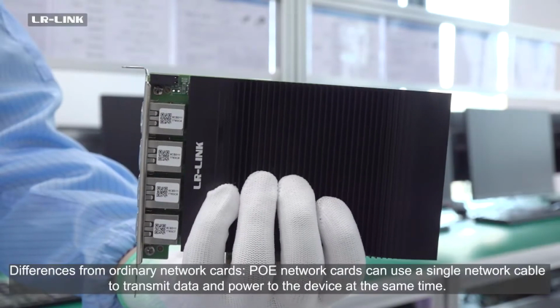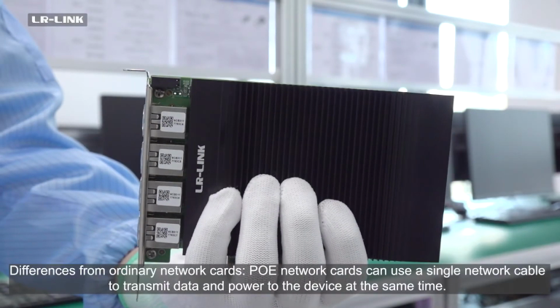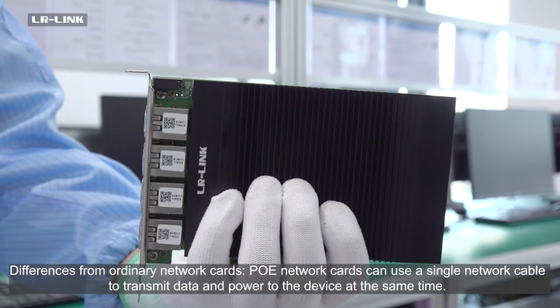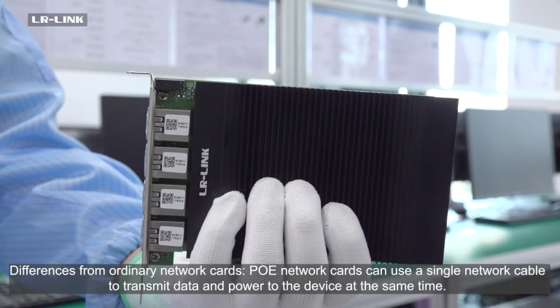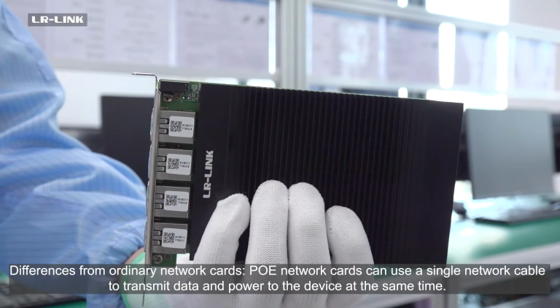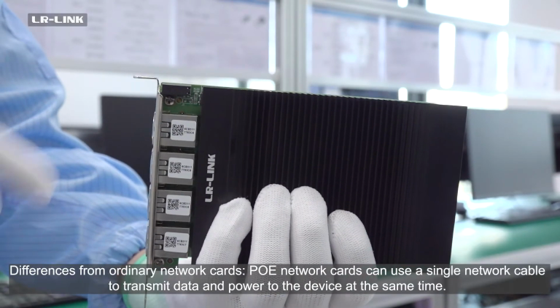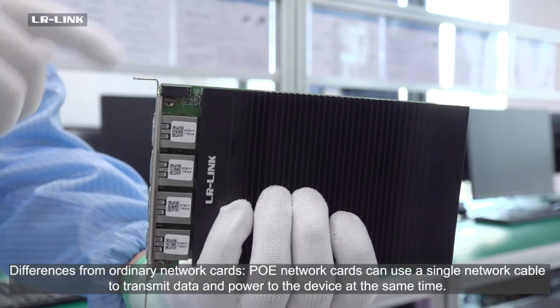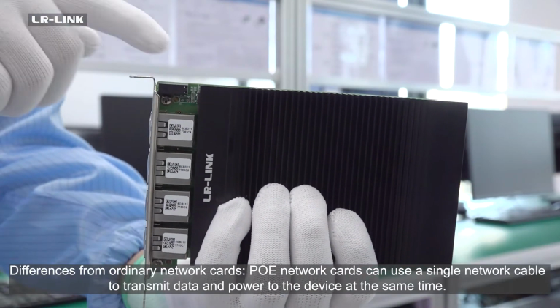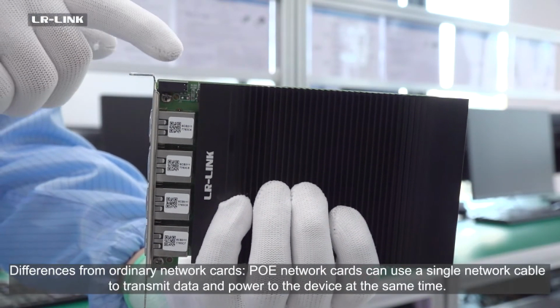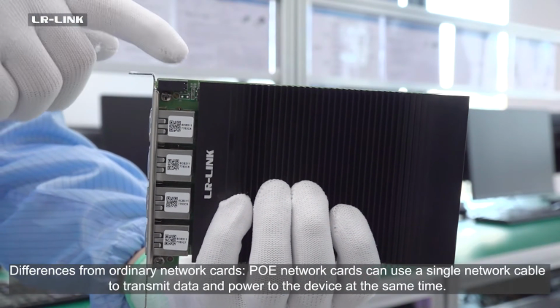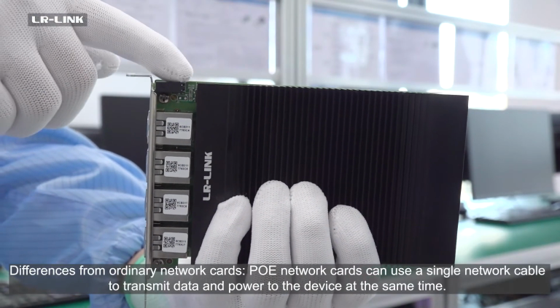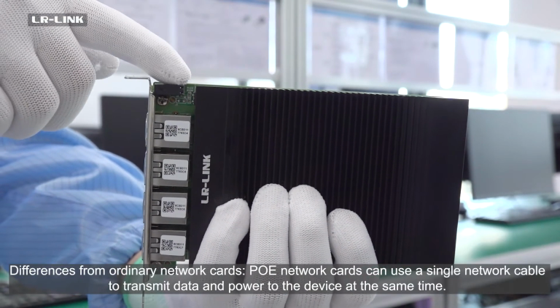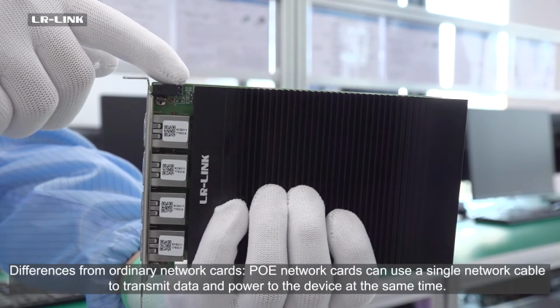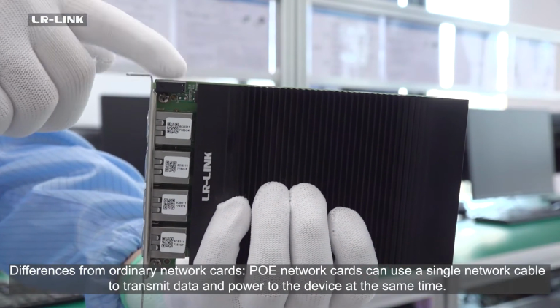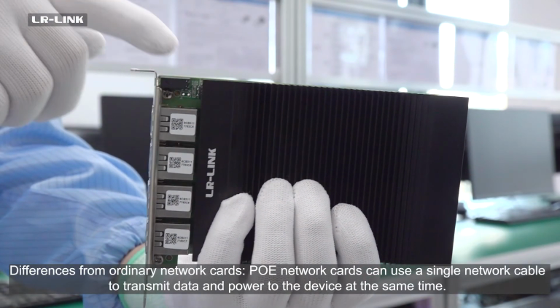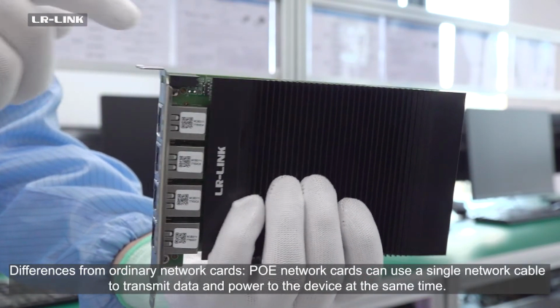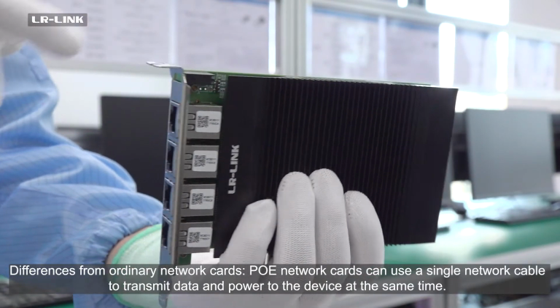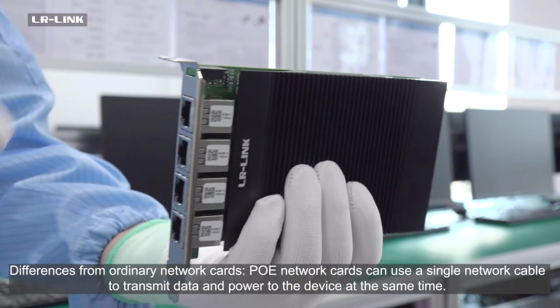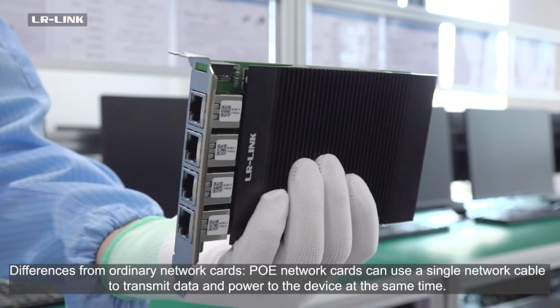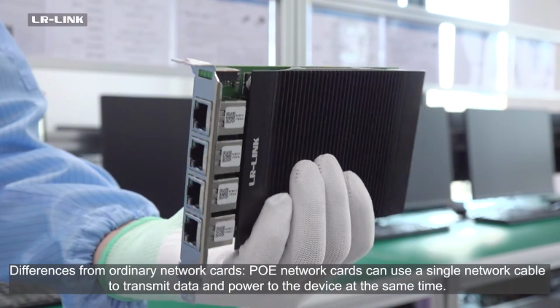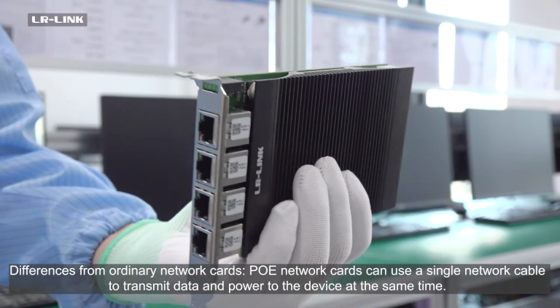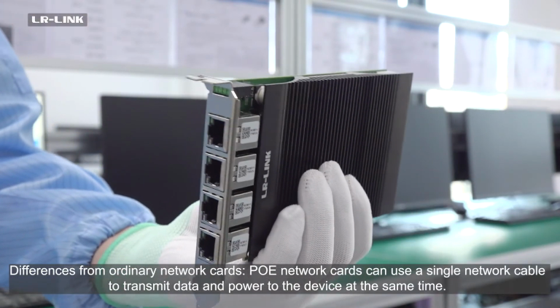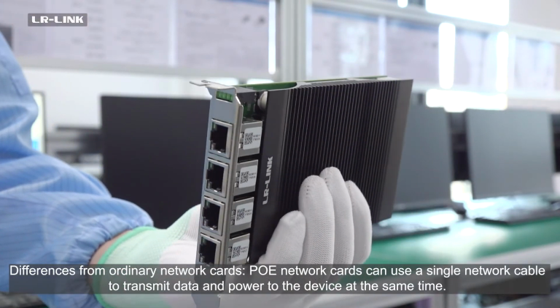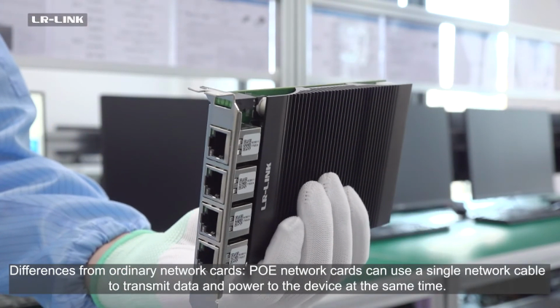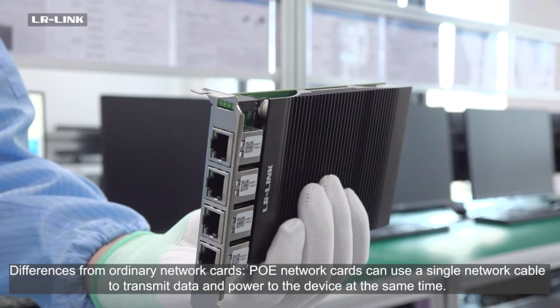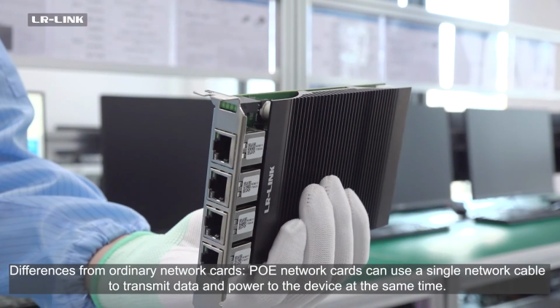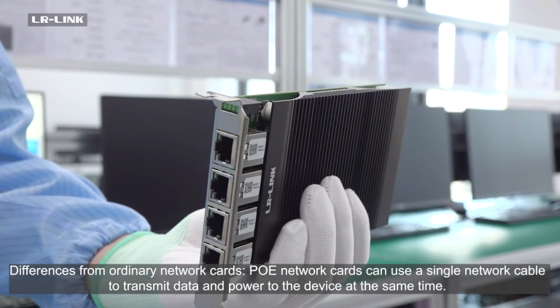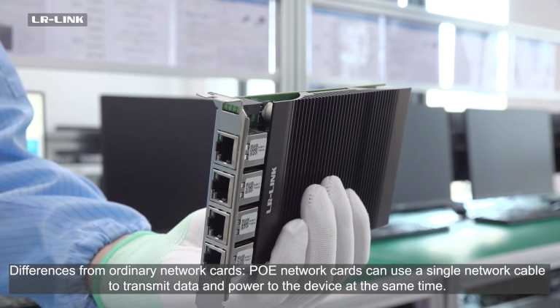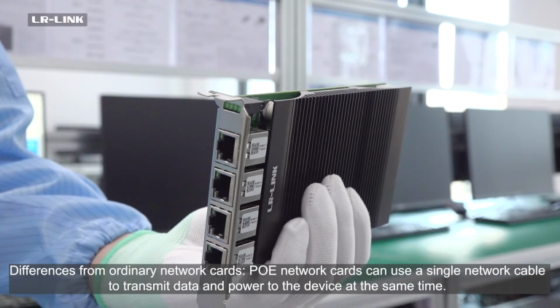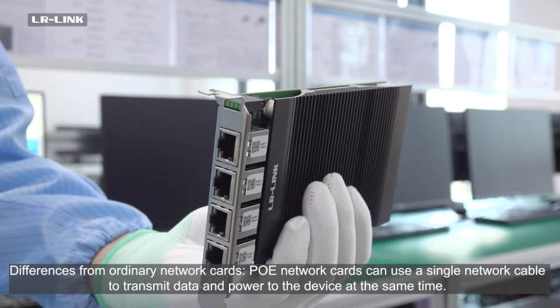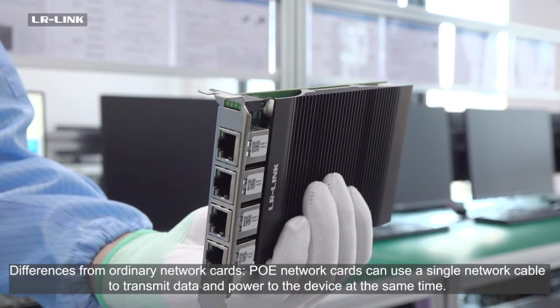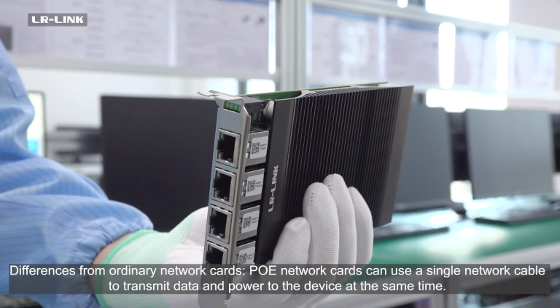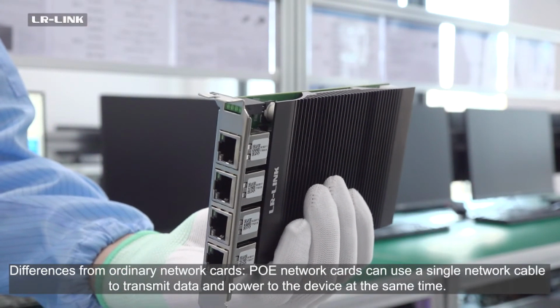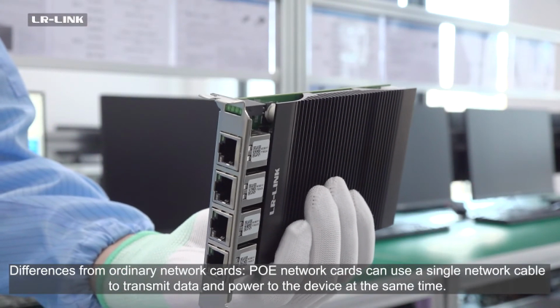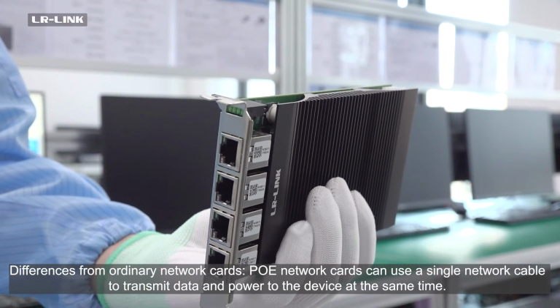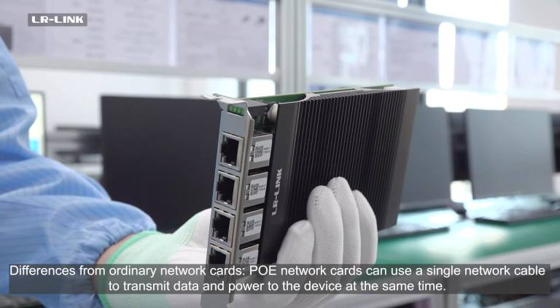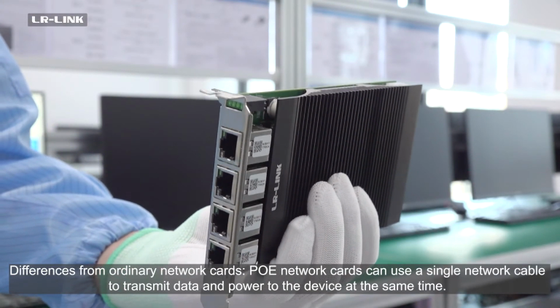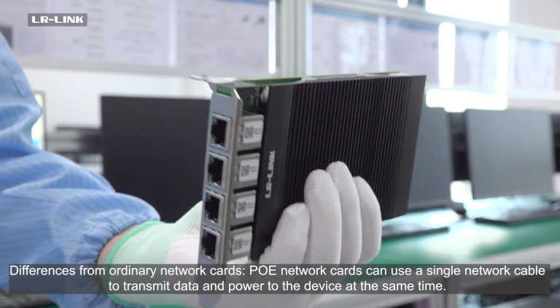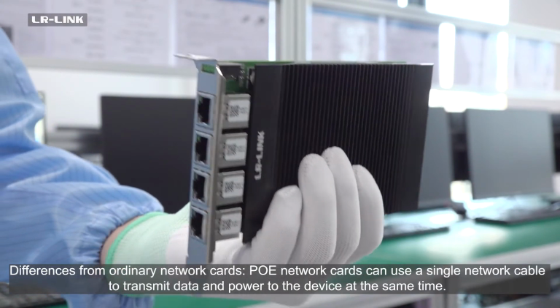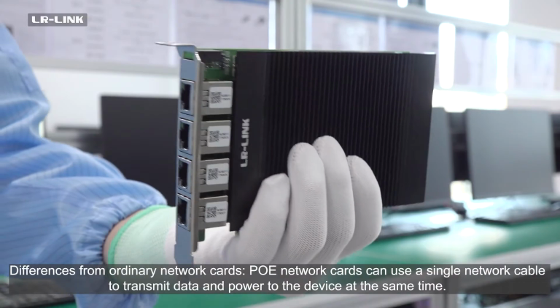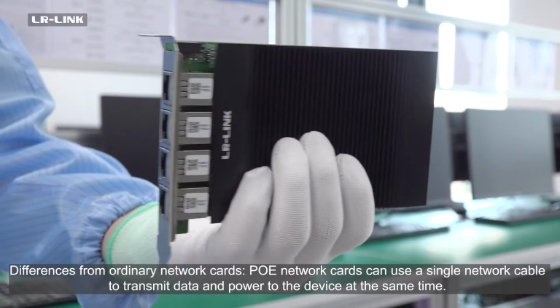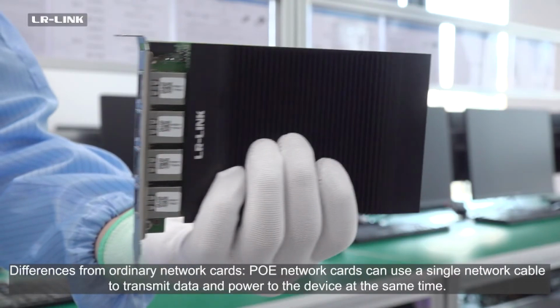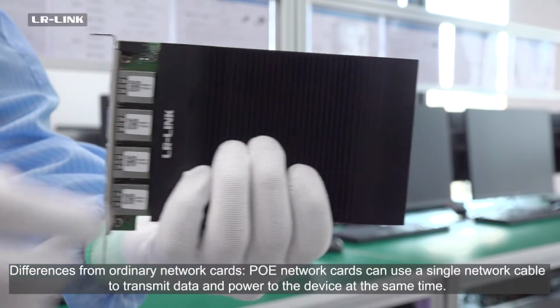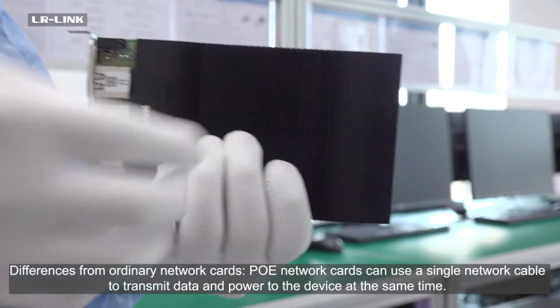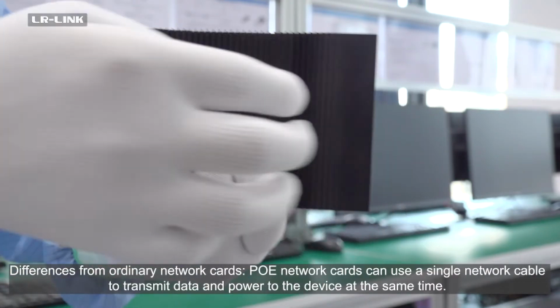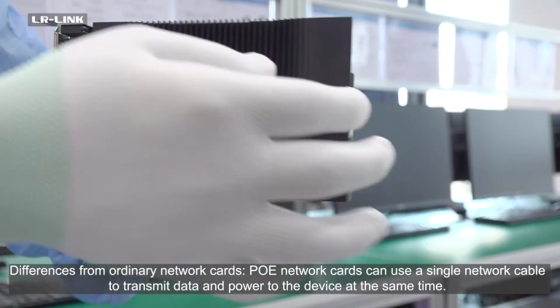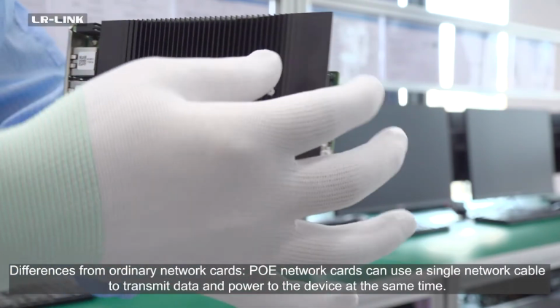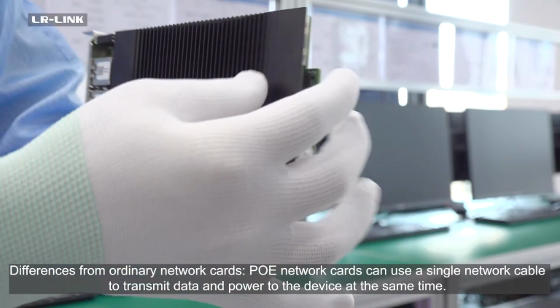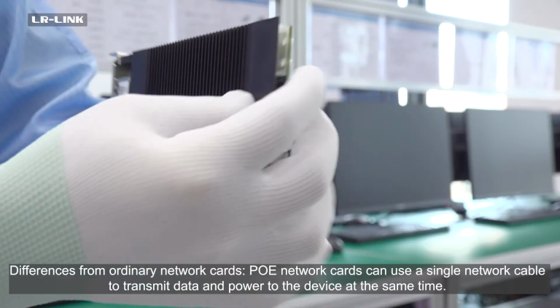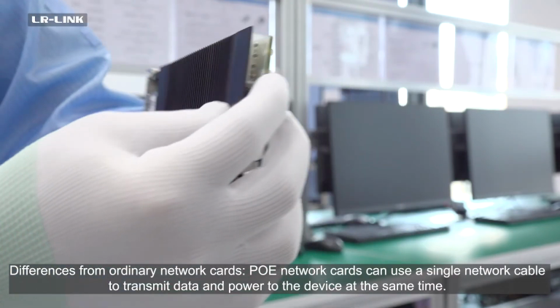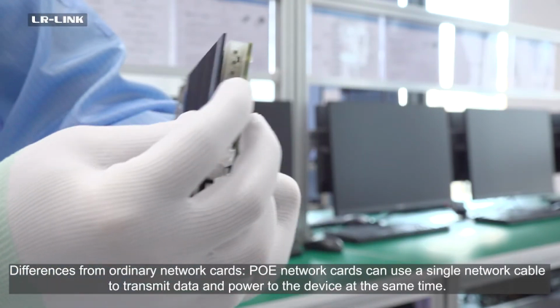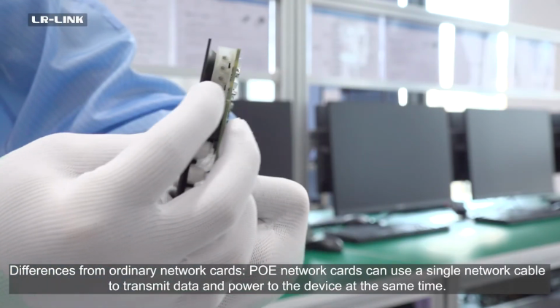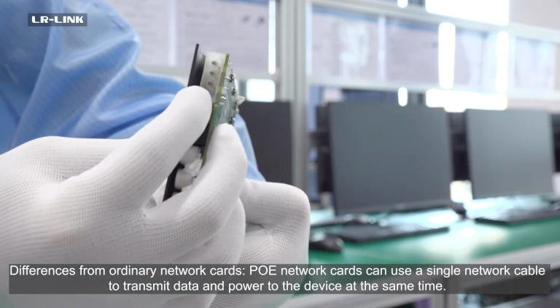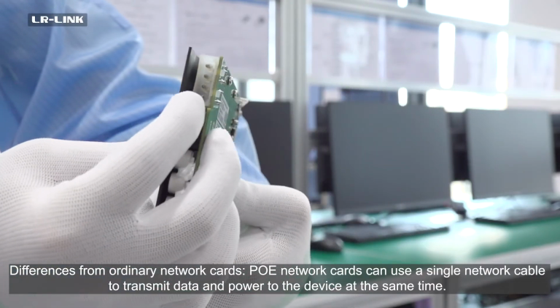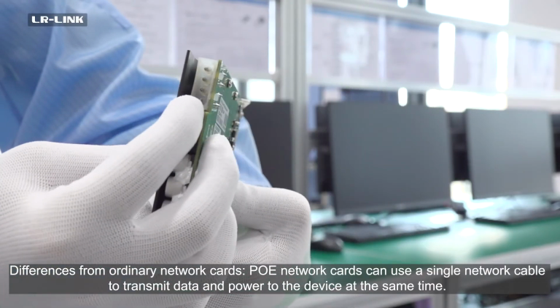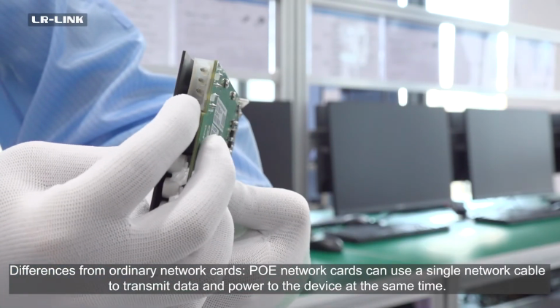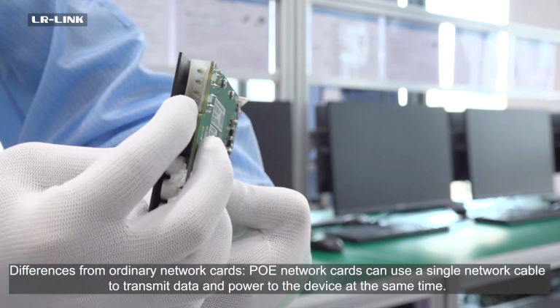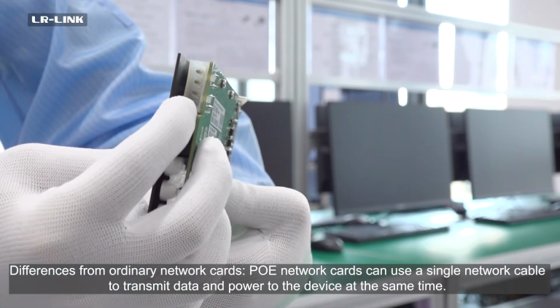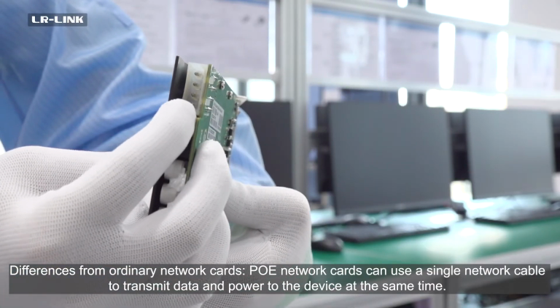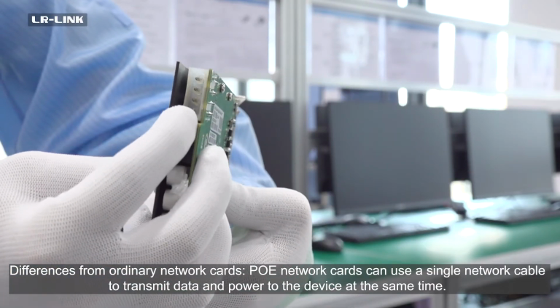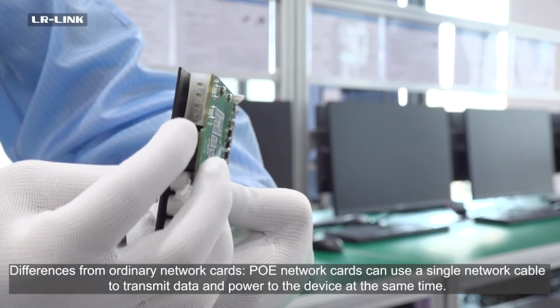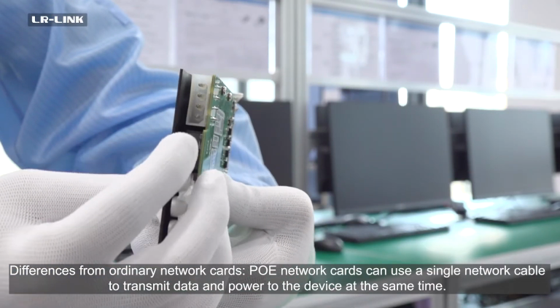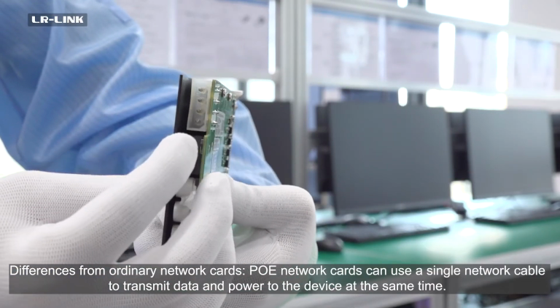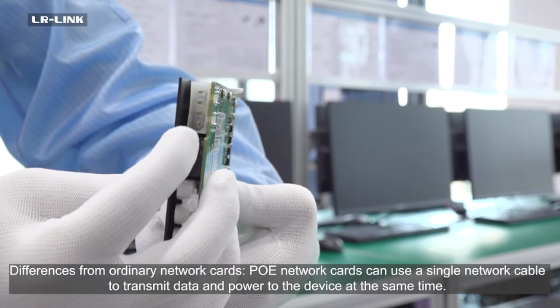Differences from ordinary network cards: PUE Network Cards can use a single network cable to transmit data and power to the device at the same time.